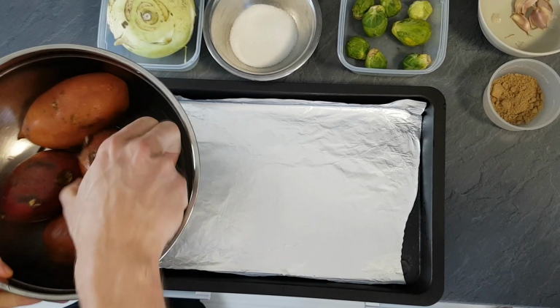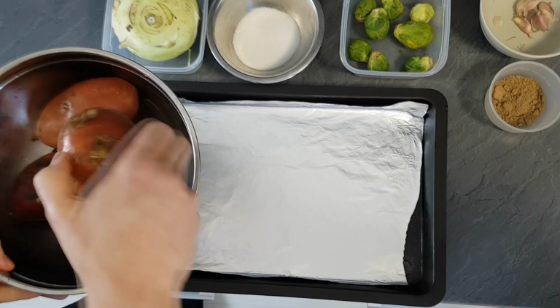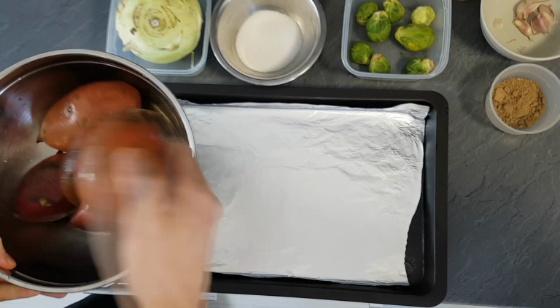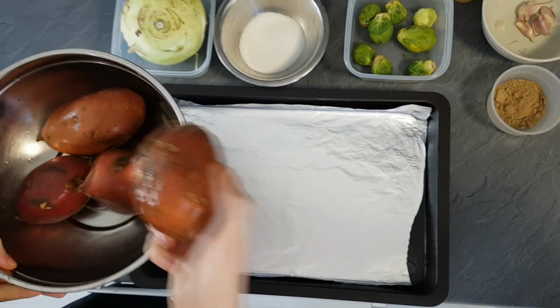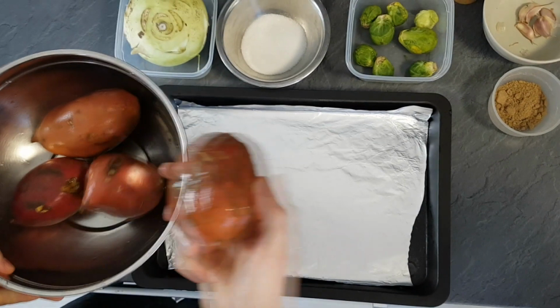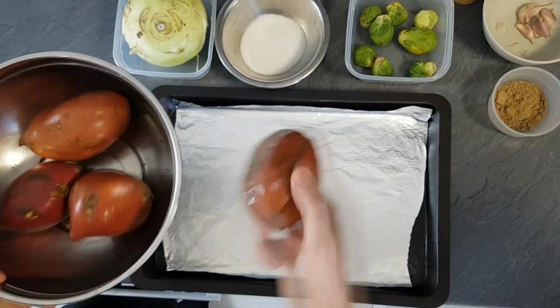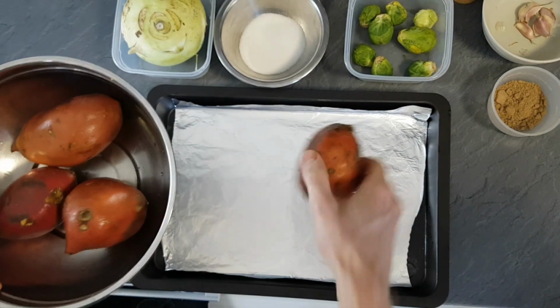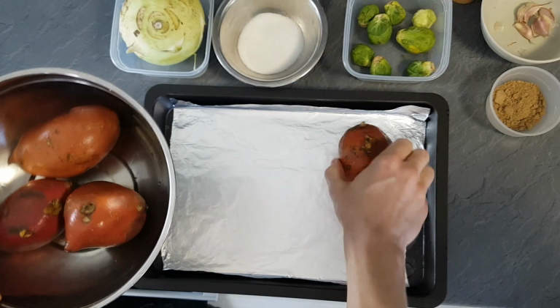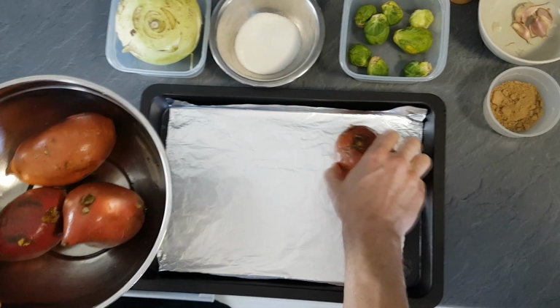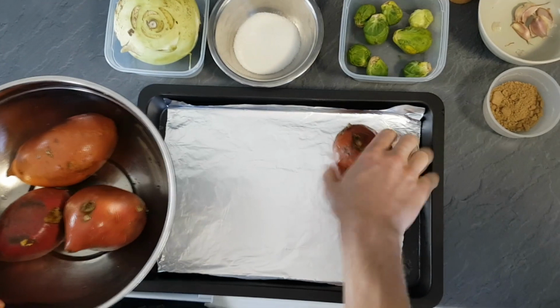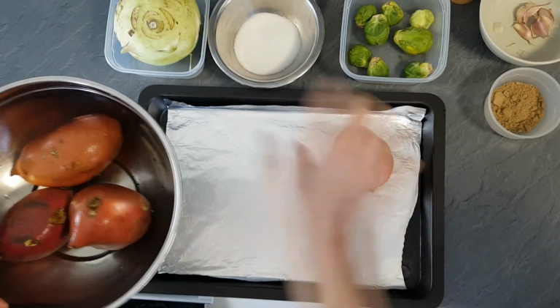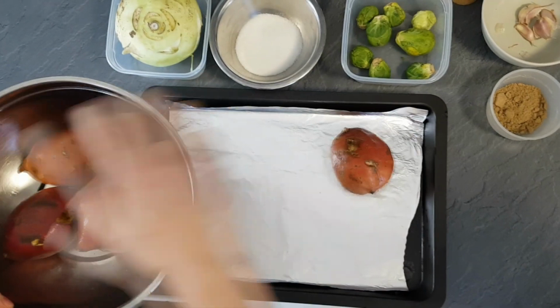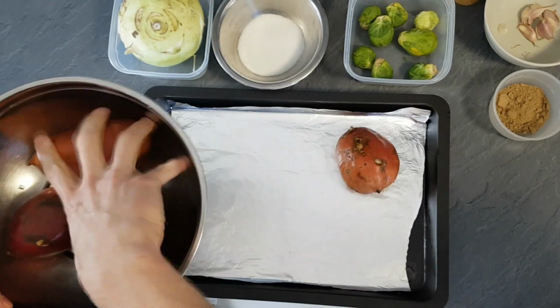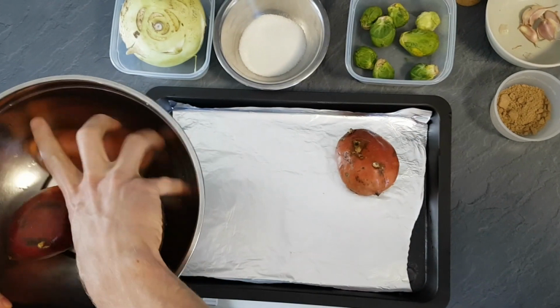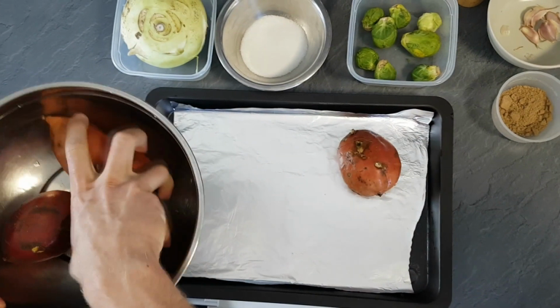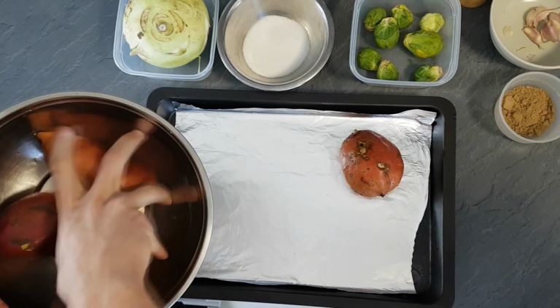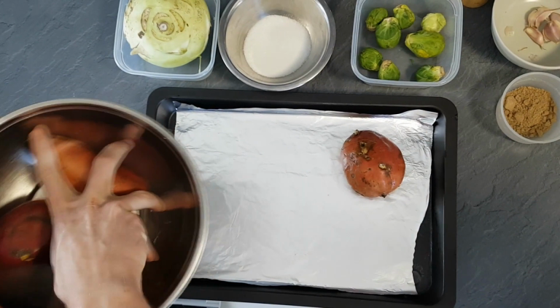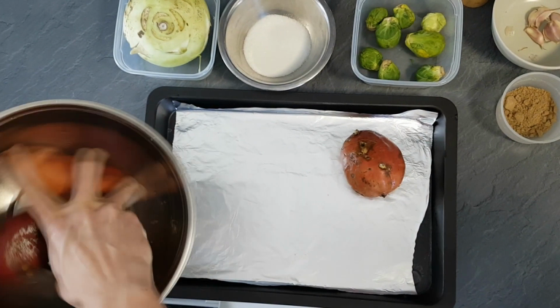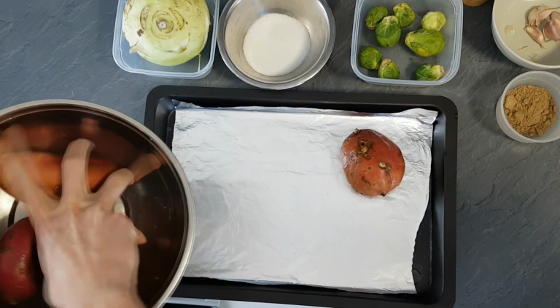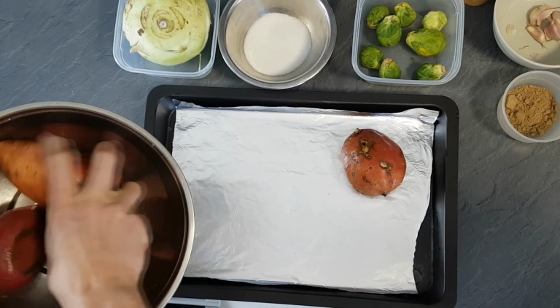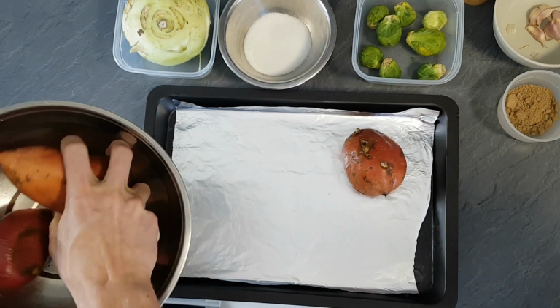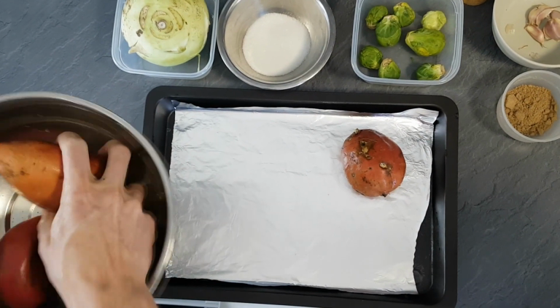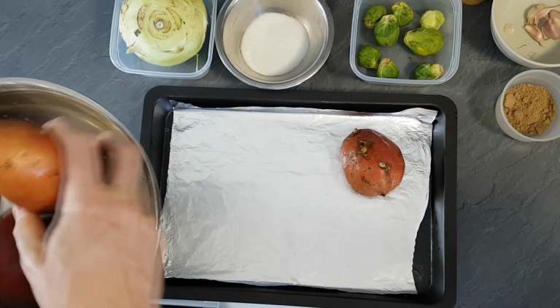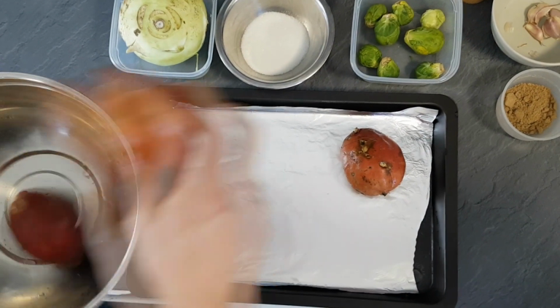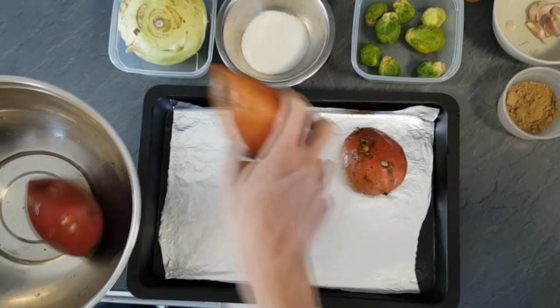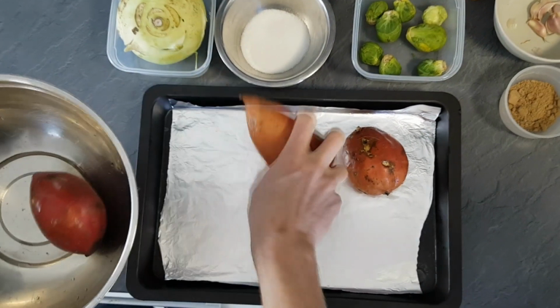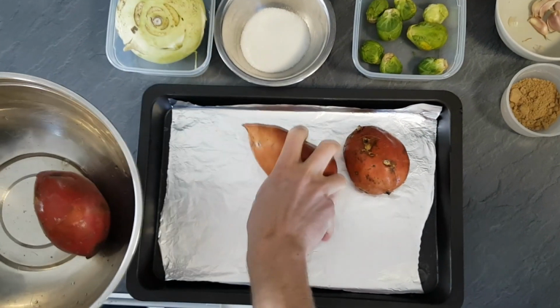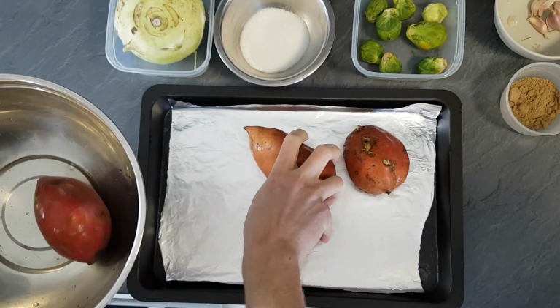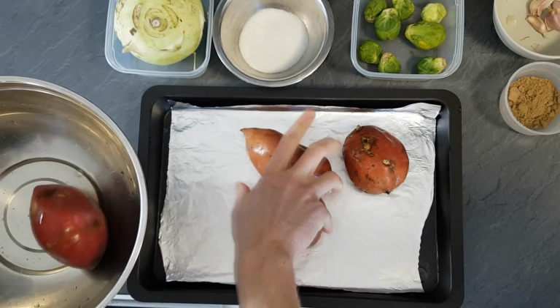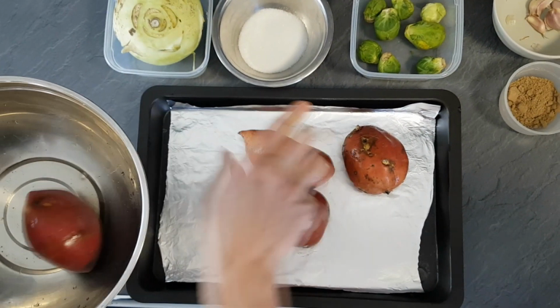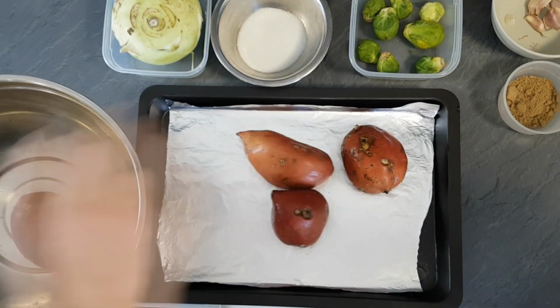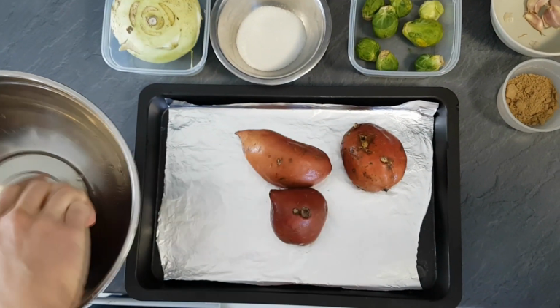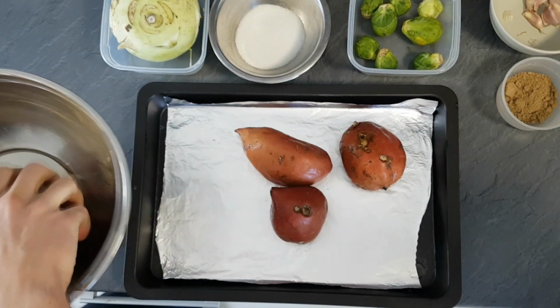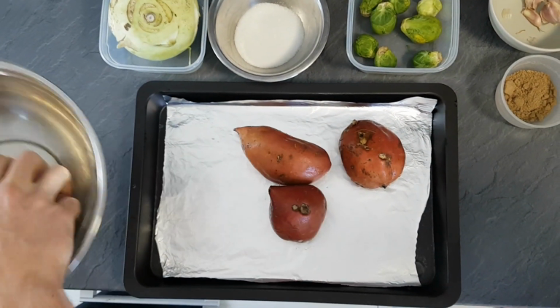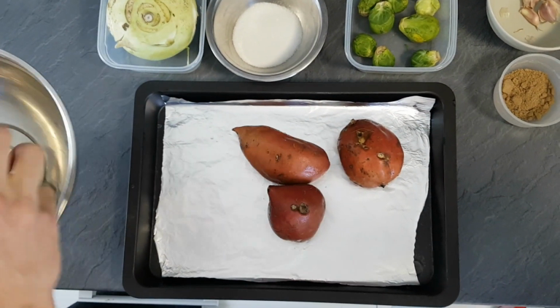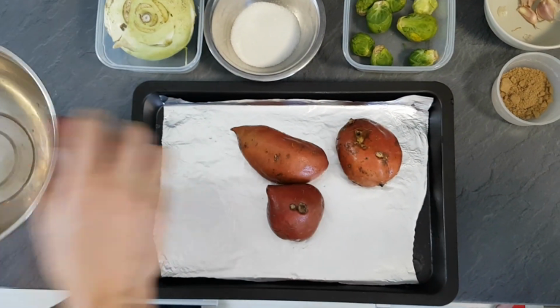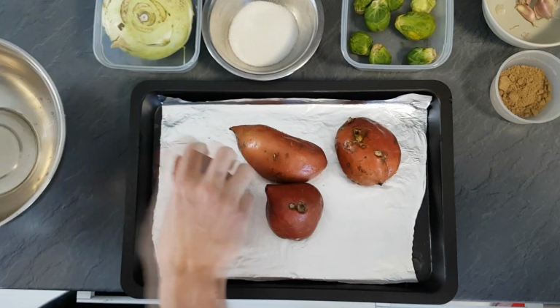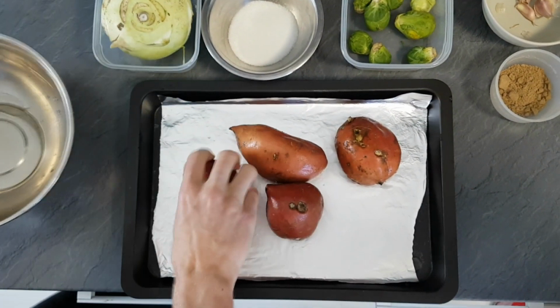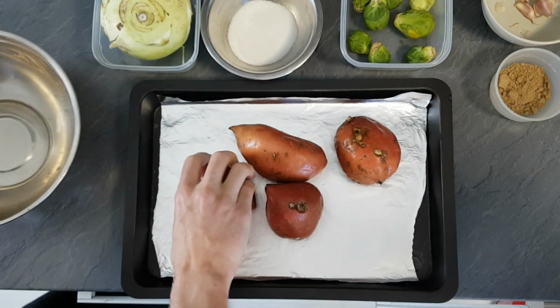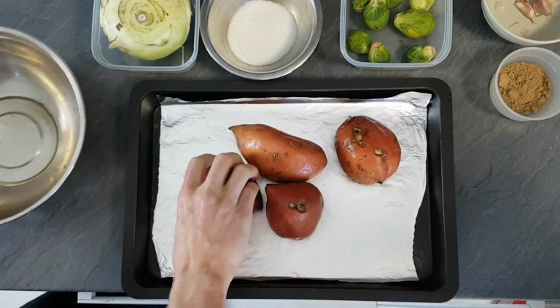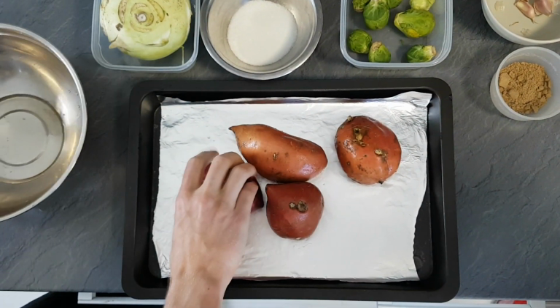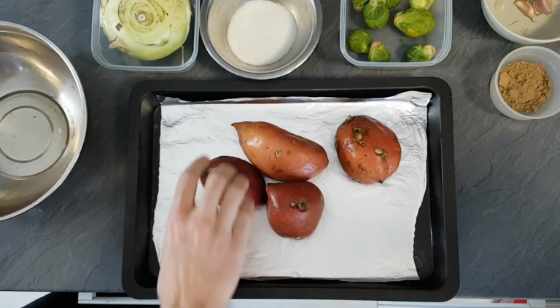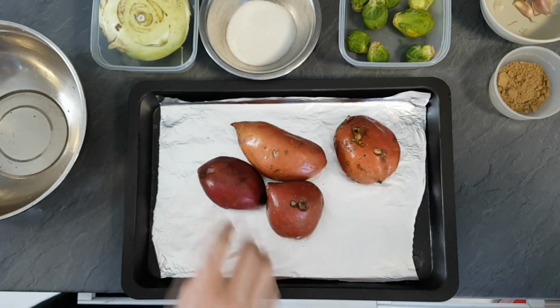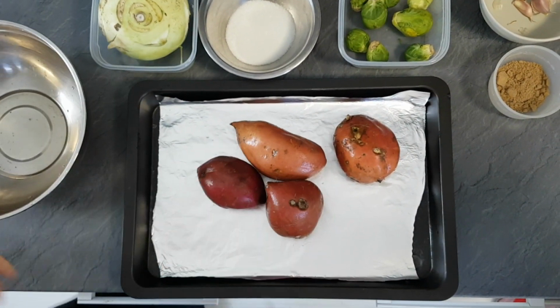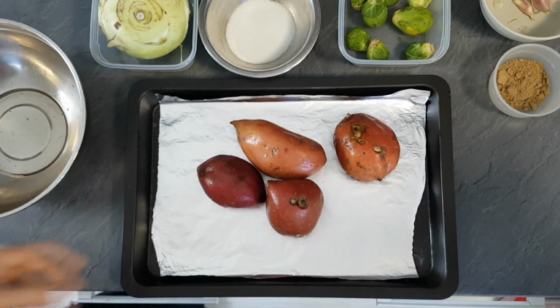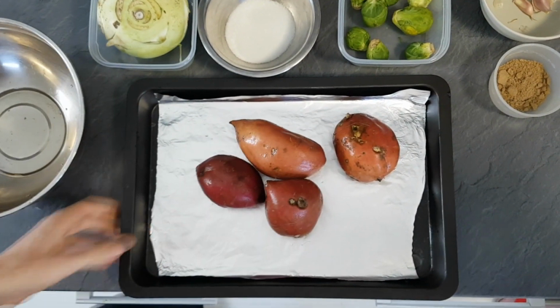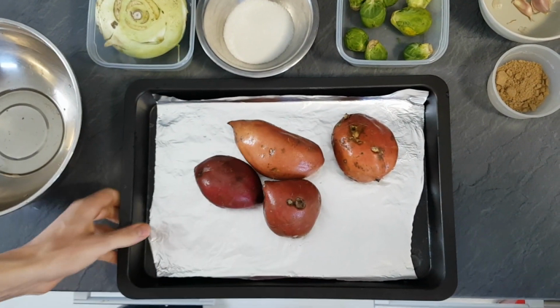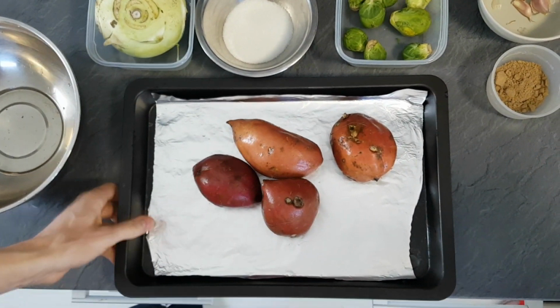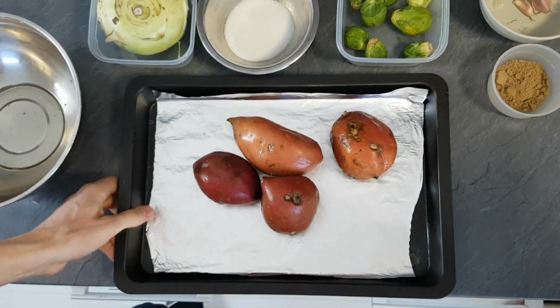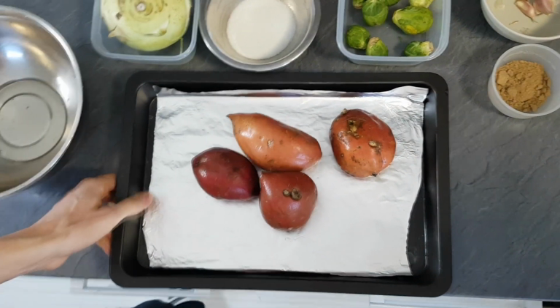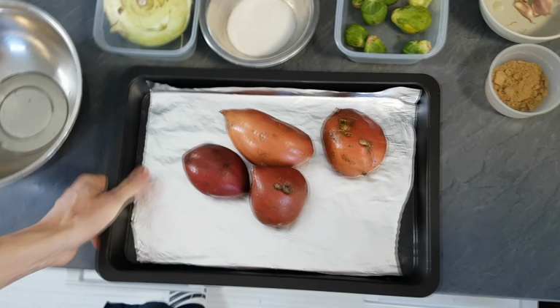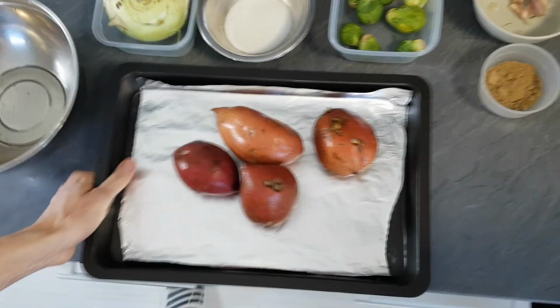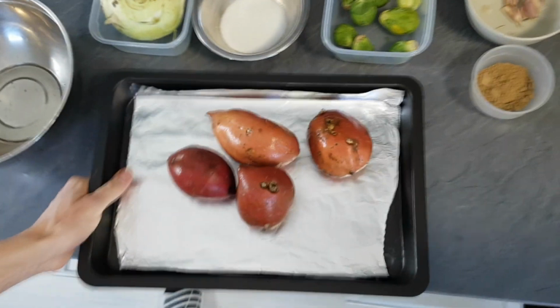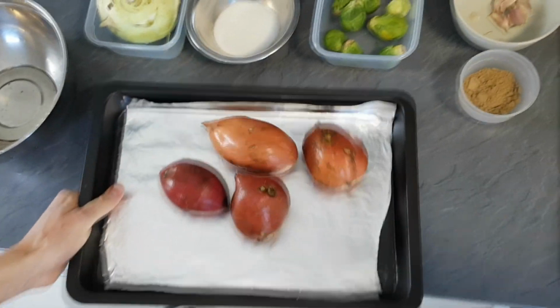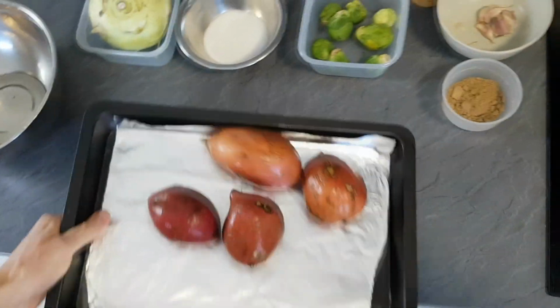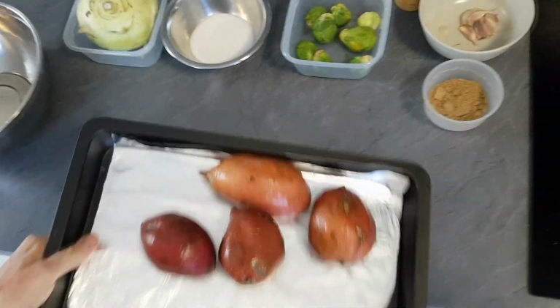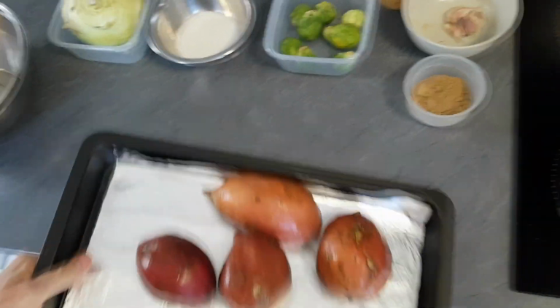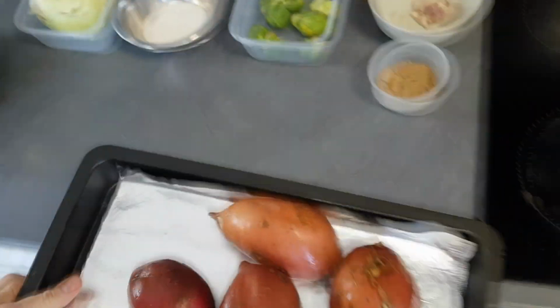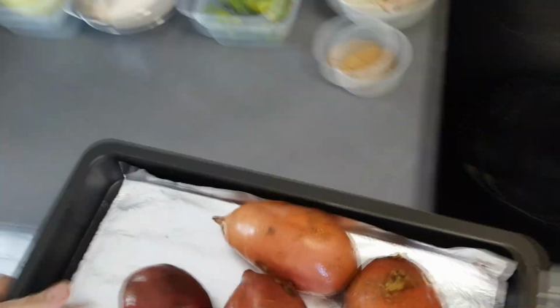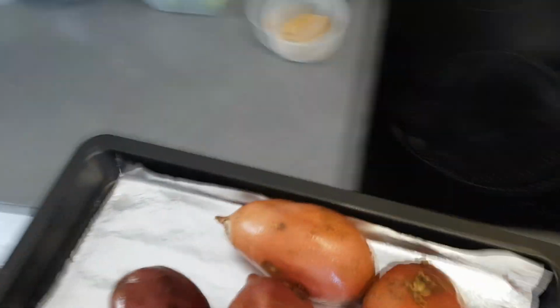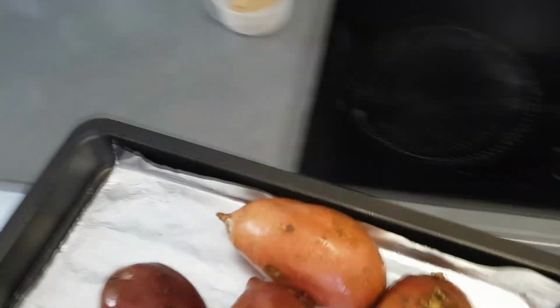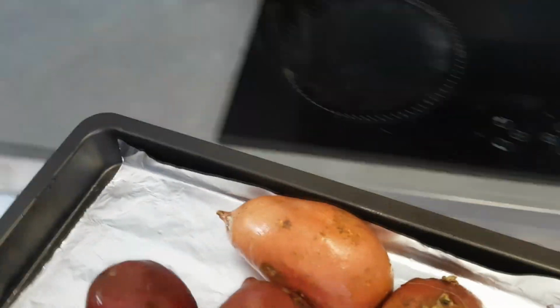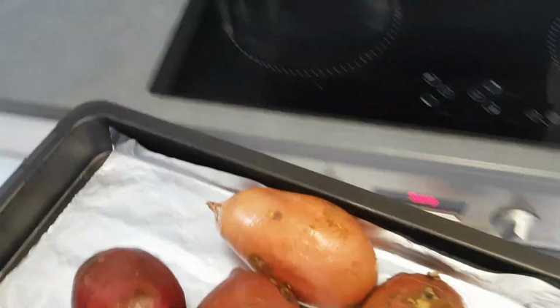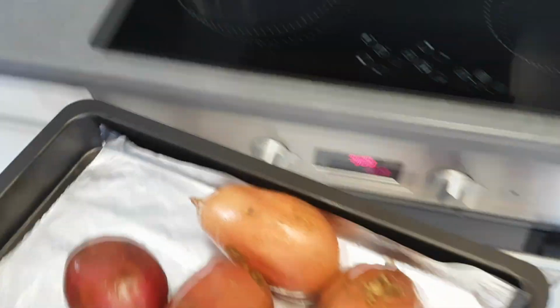First thing we have to do is to put sweet potatoes on a baking tray and inside the oven at 200 degrees Celsius until they are soft inside.